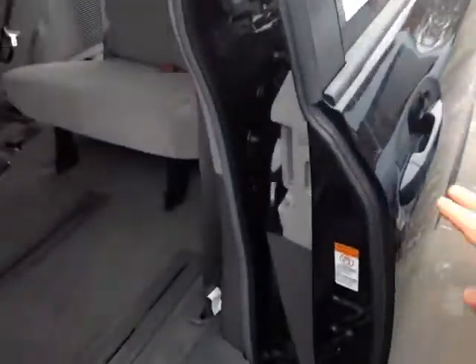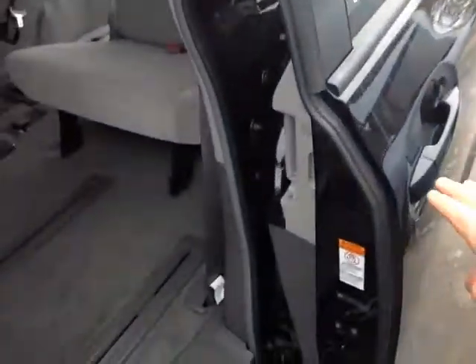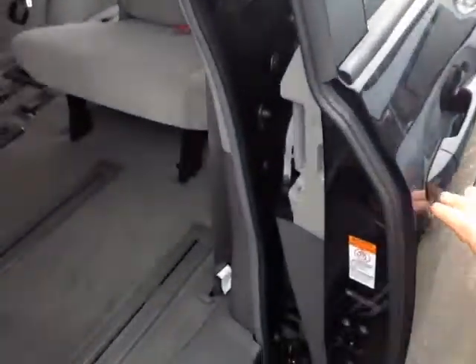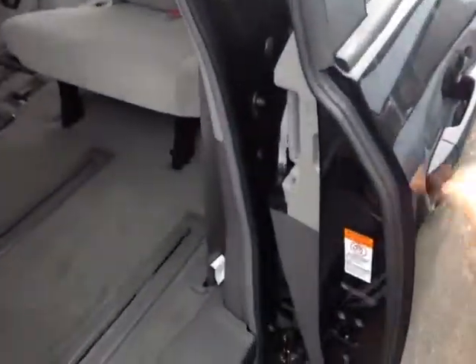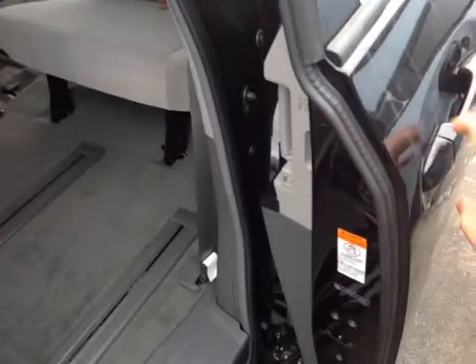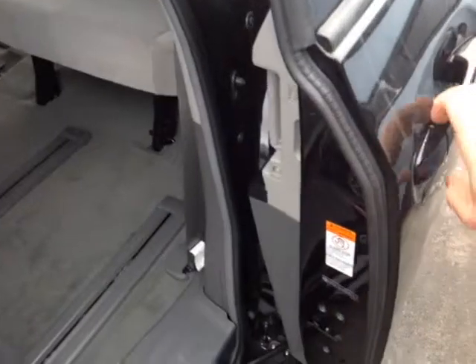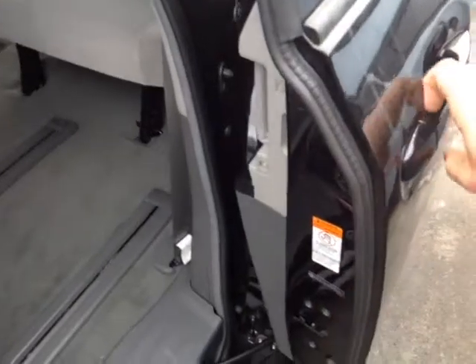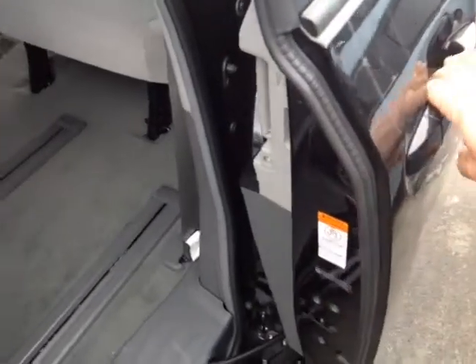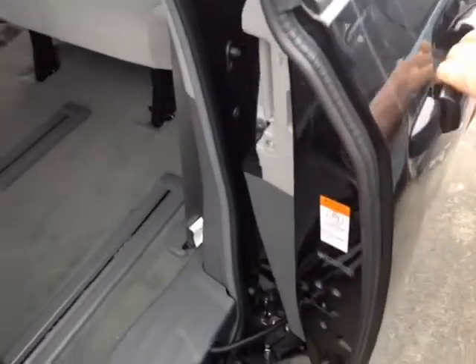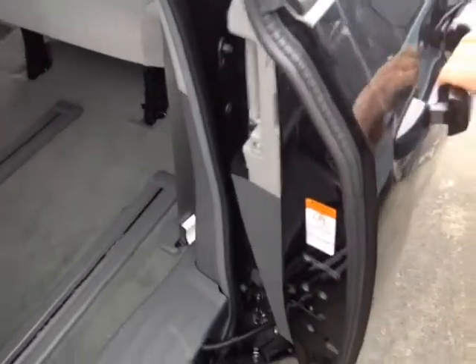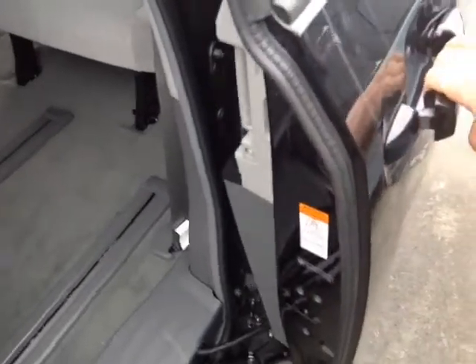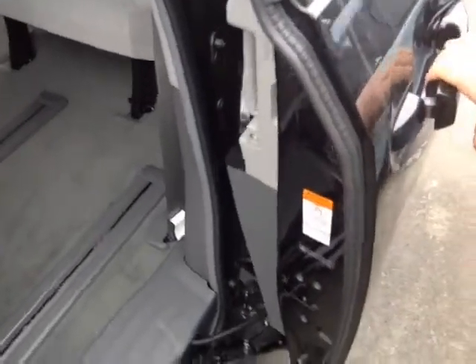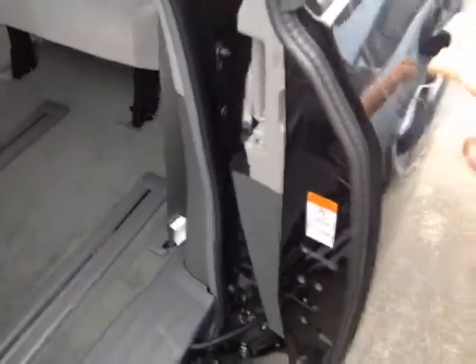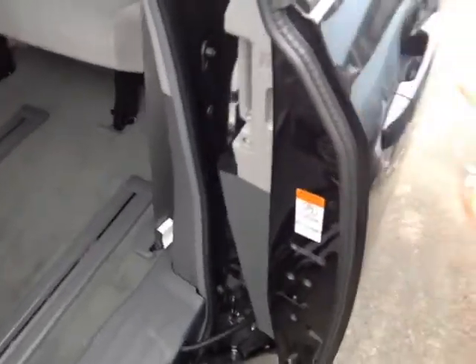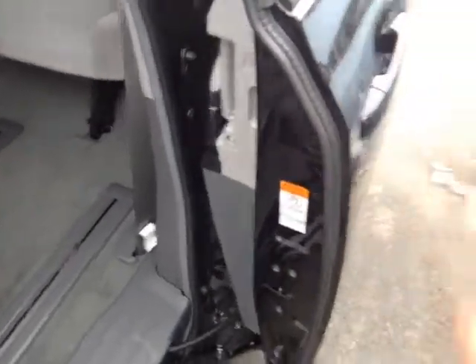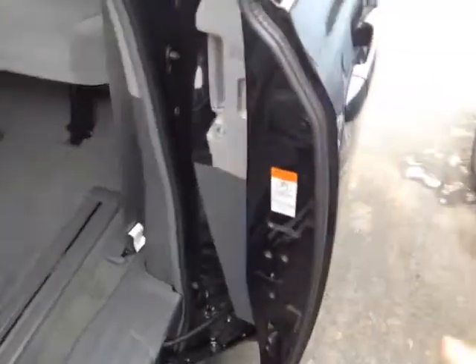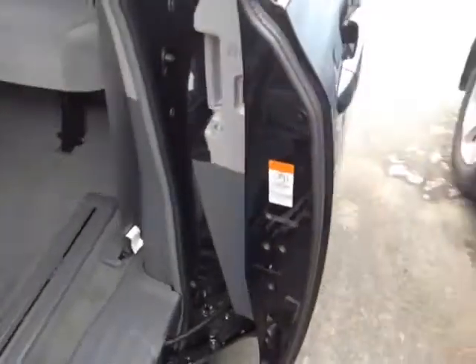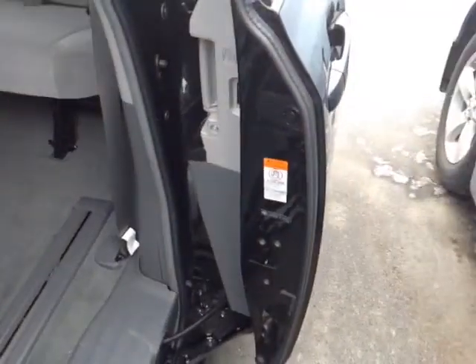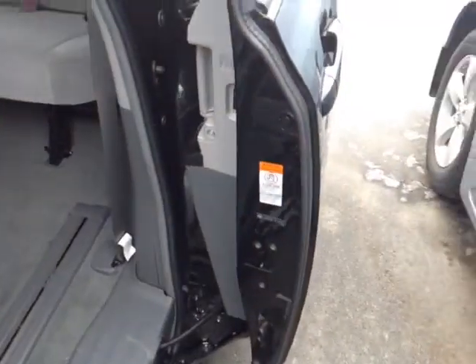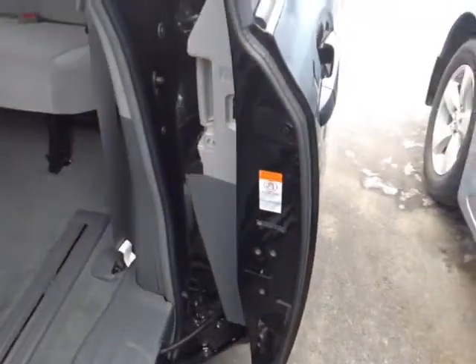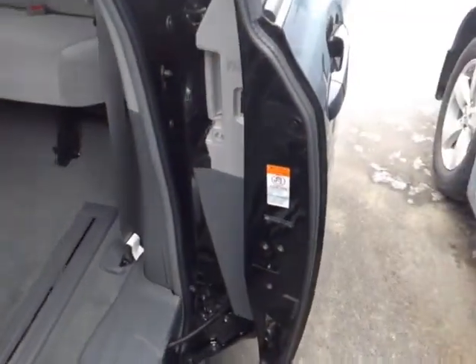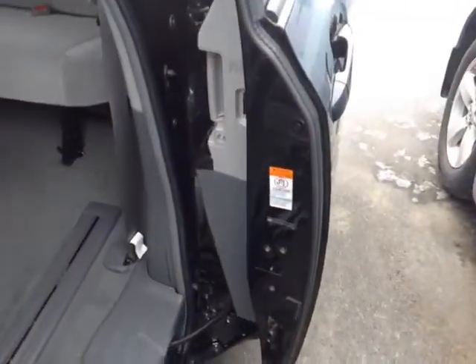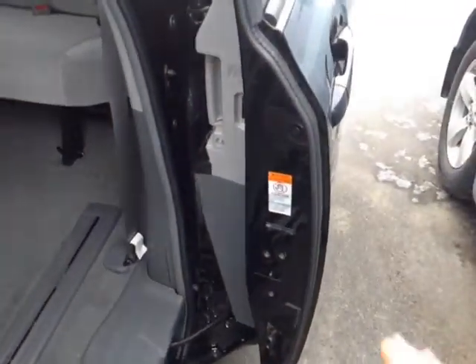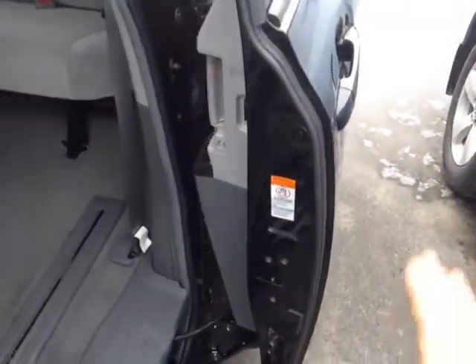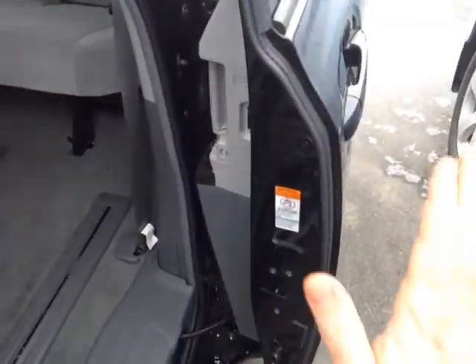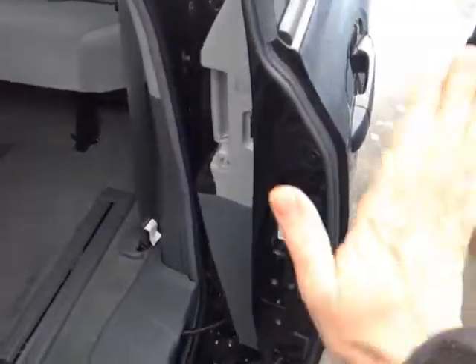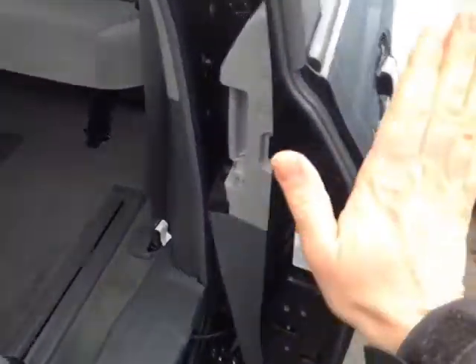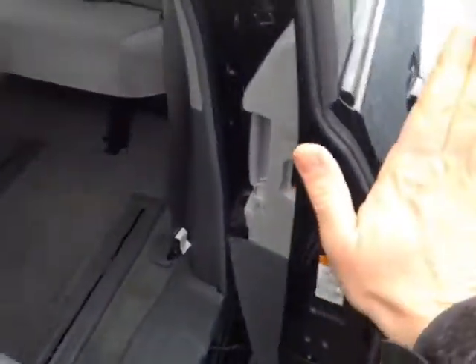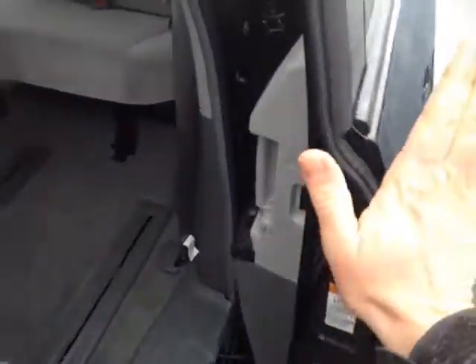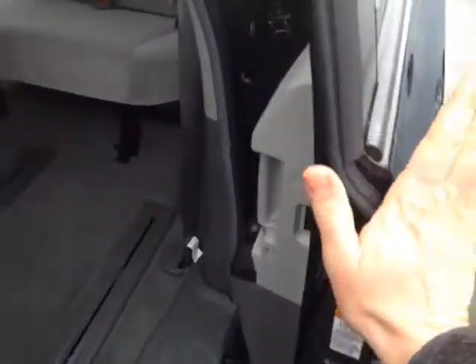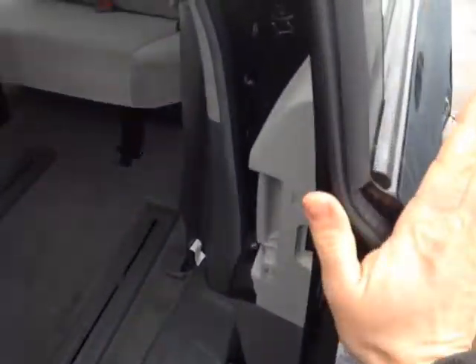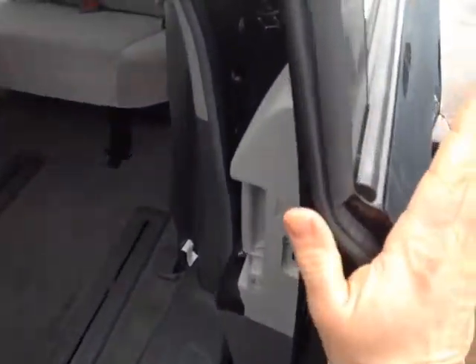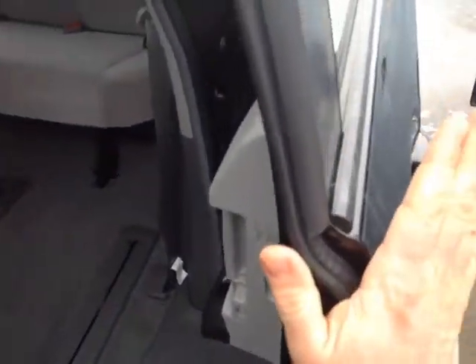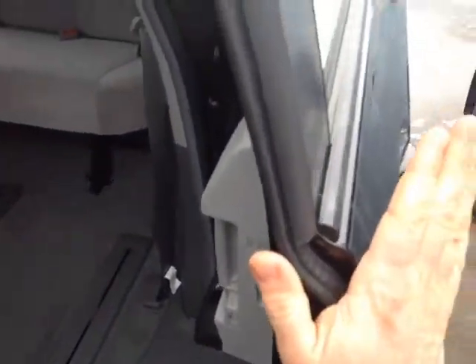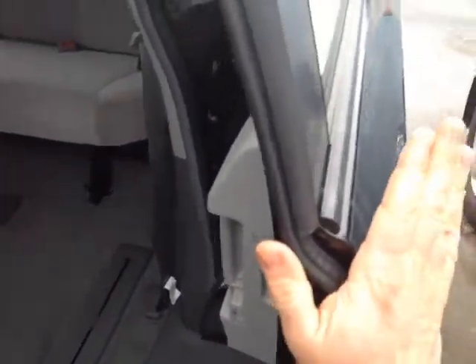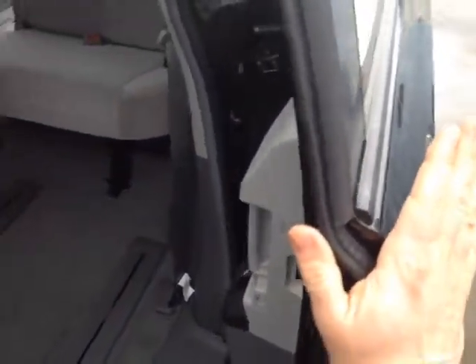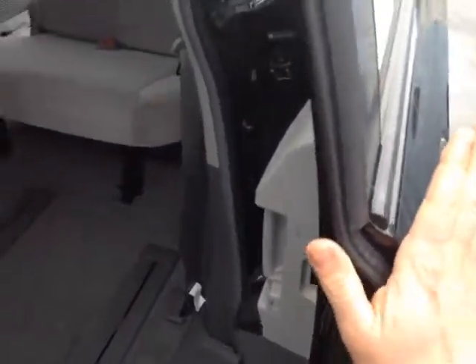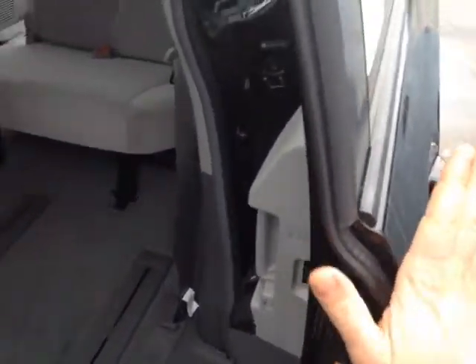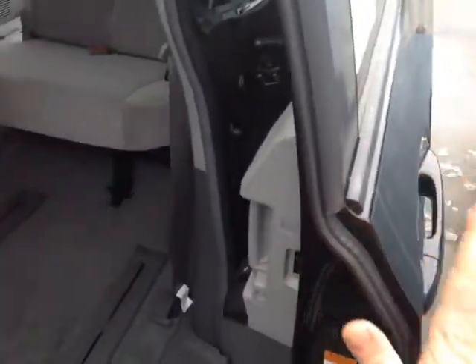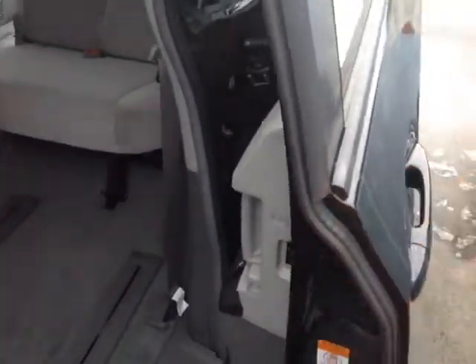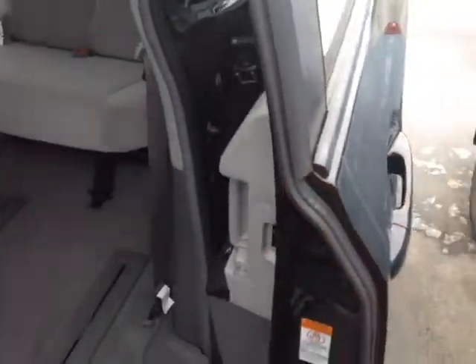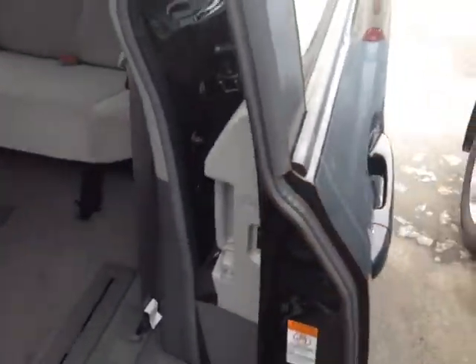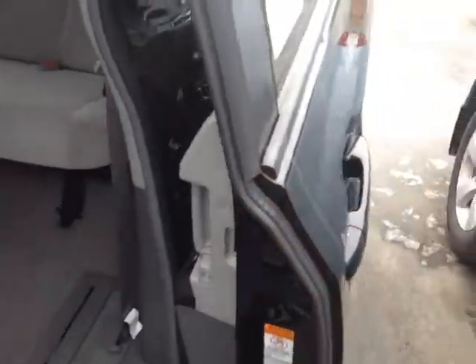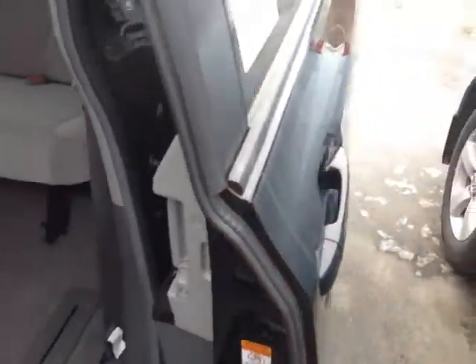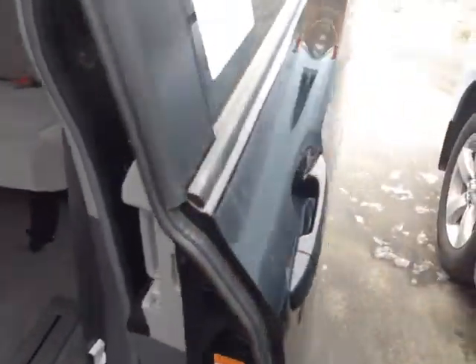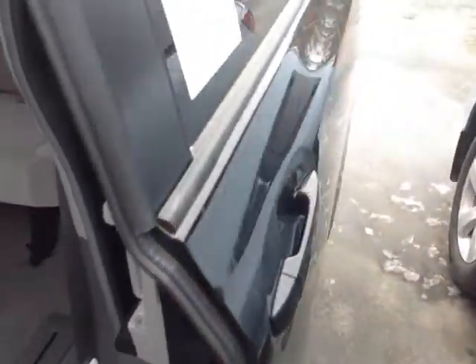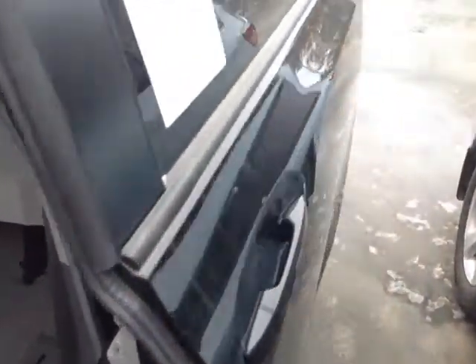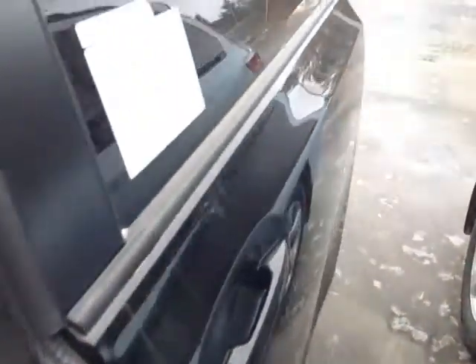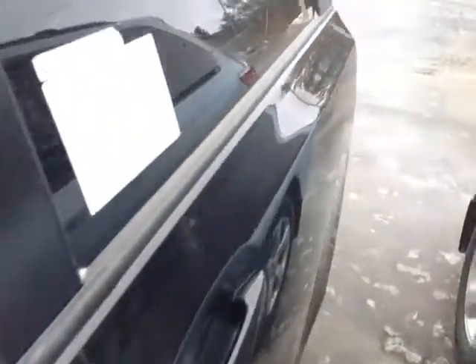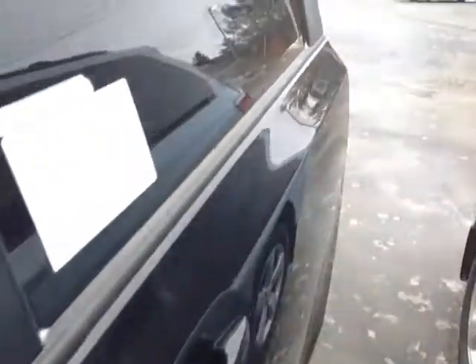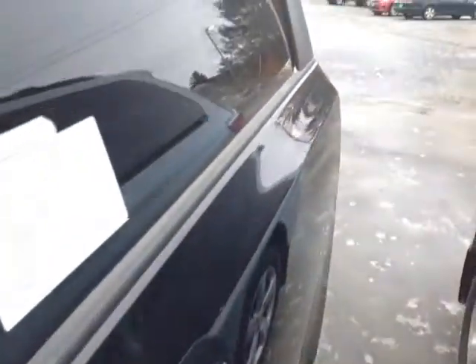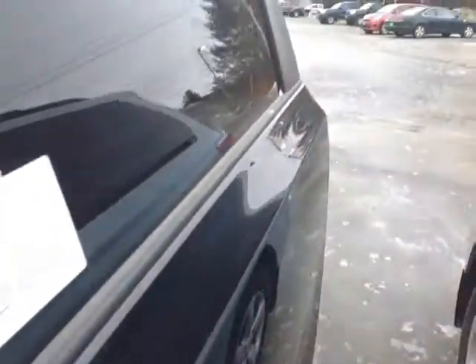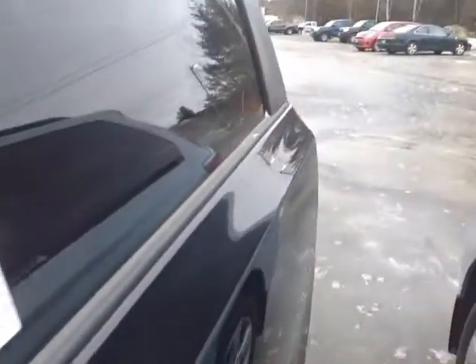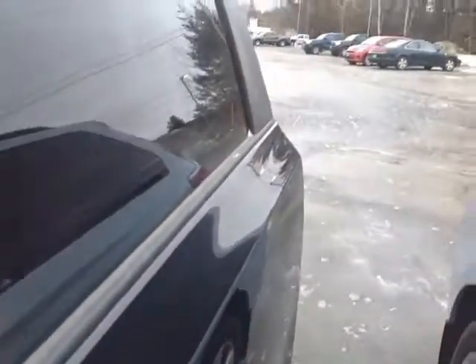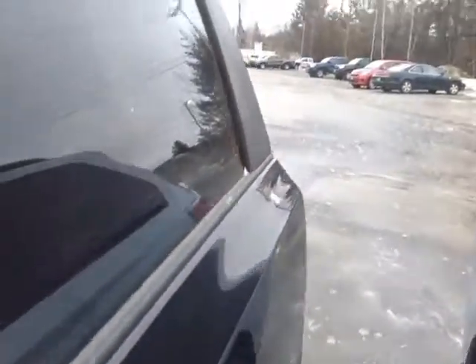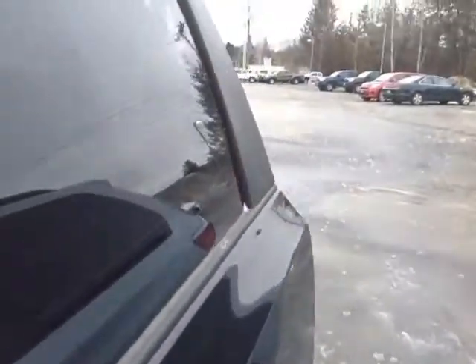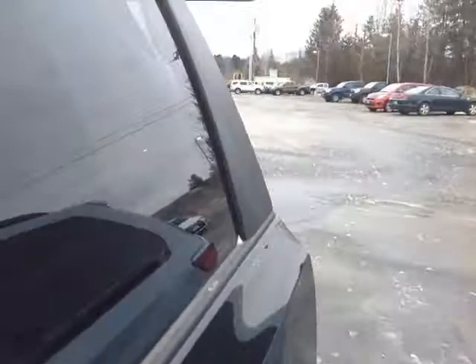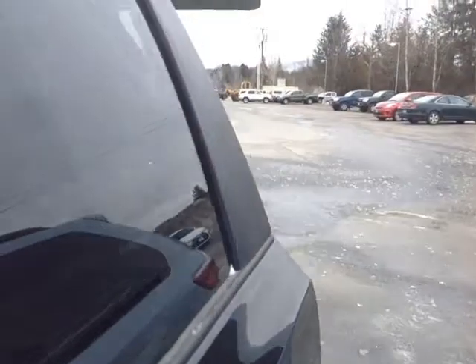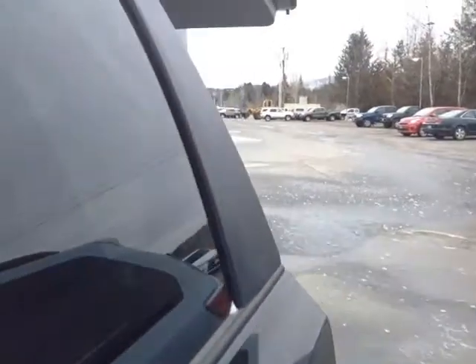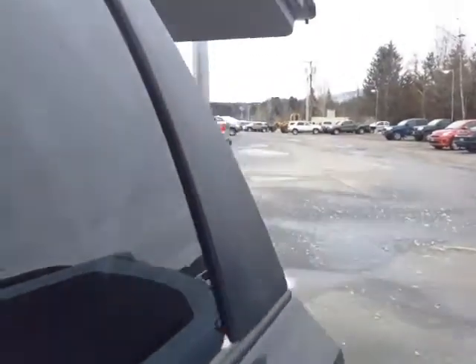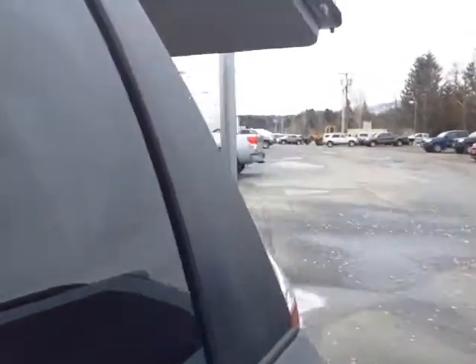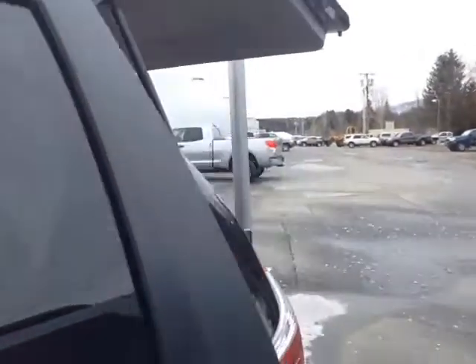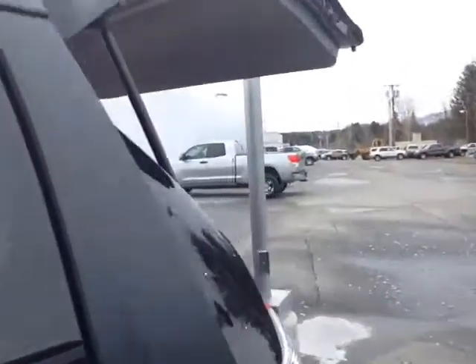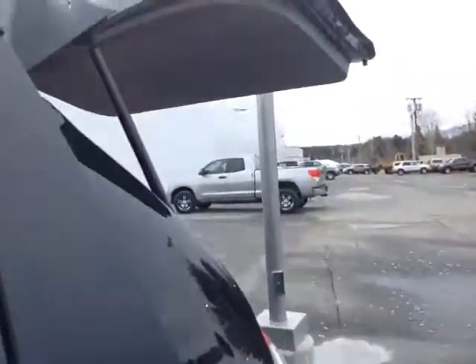Power sliding door that does have the touch sensor so if you get in the way of it, it will actually just bounce back.